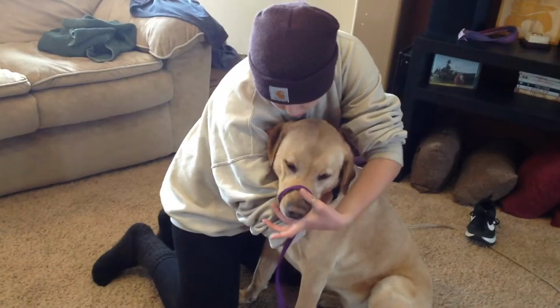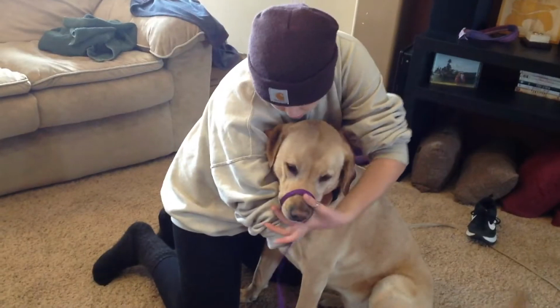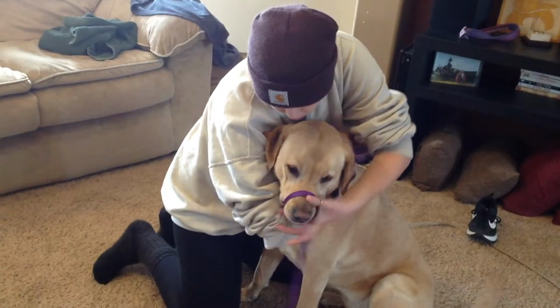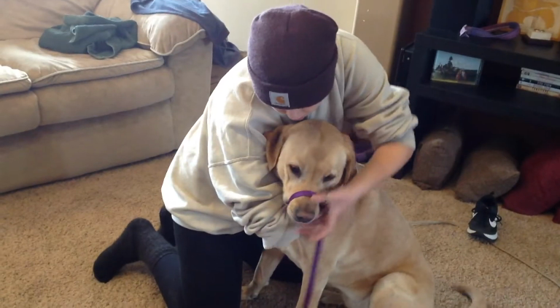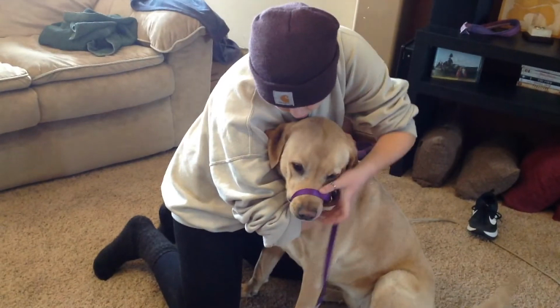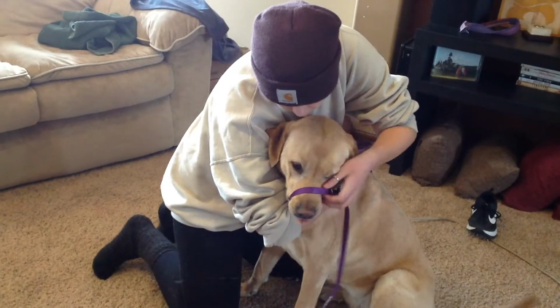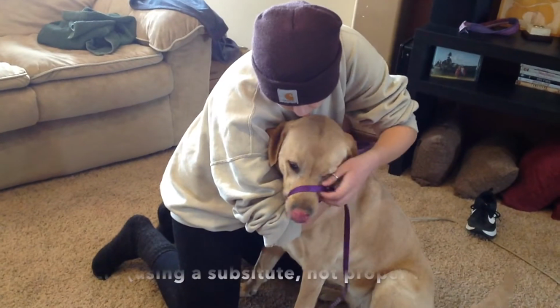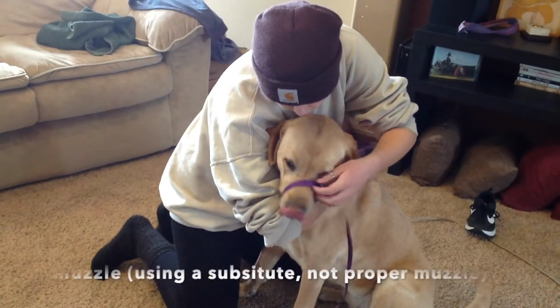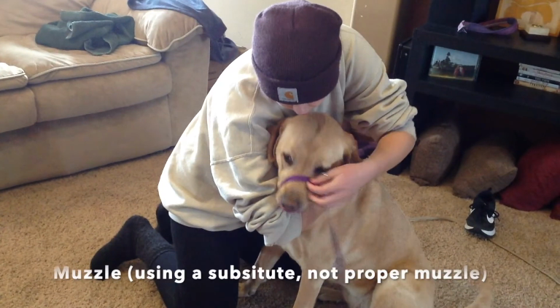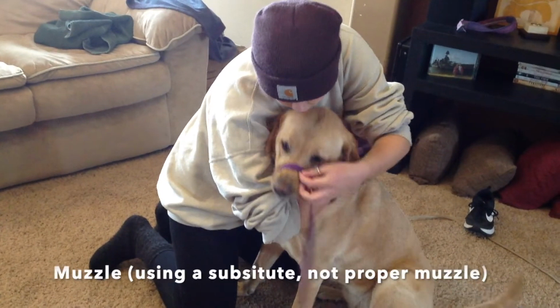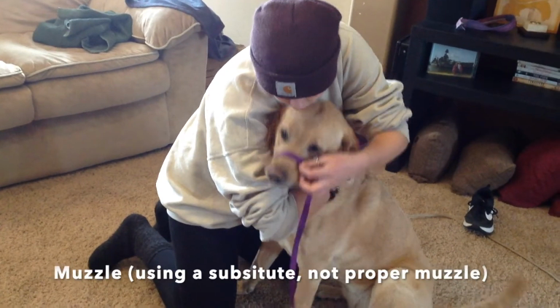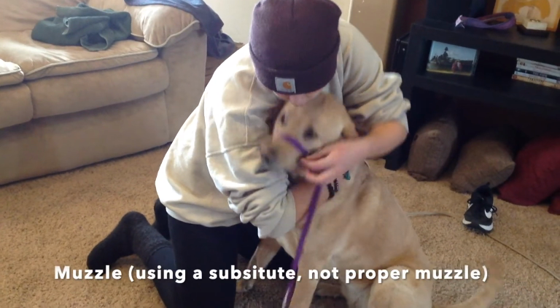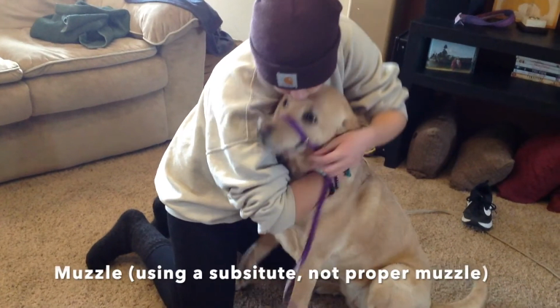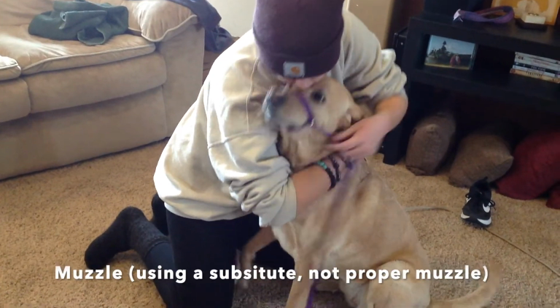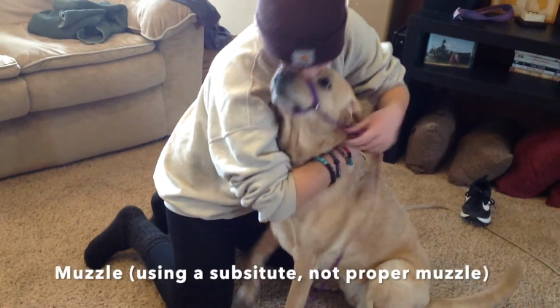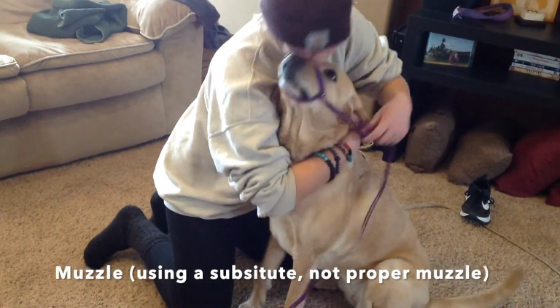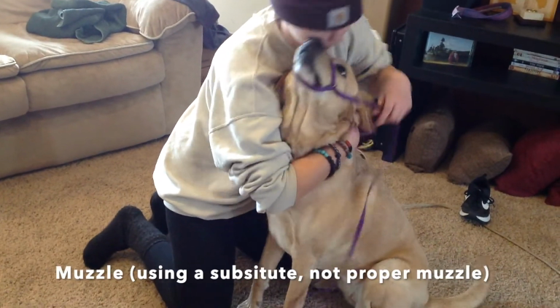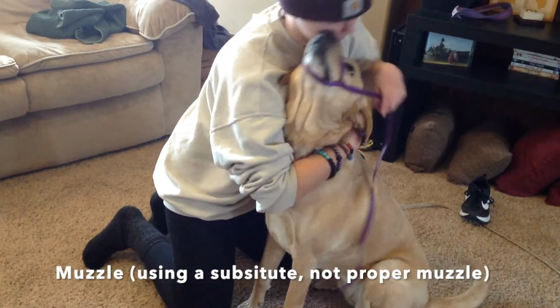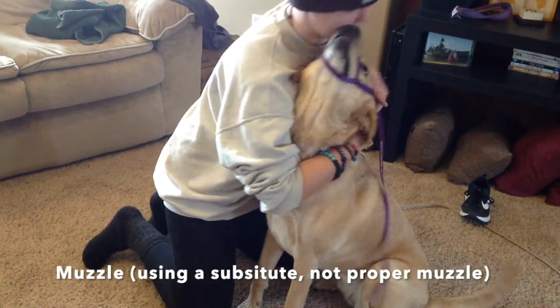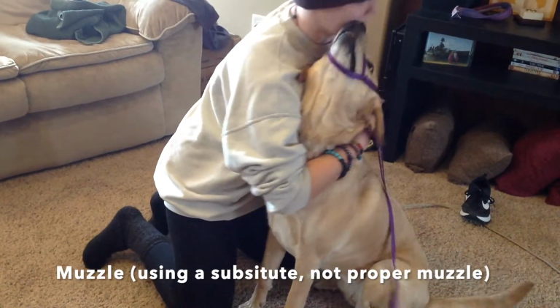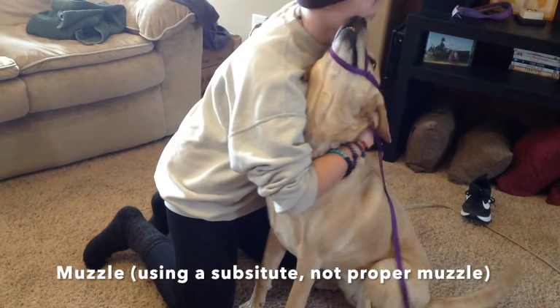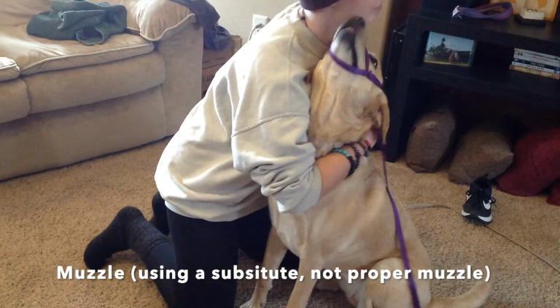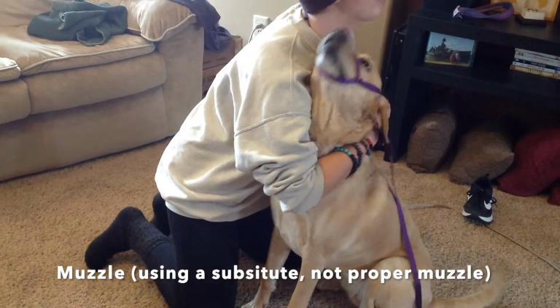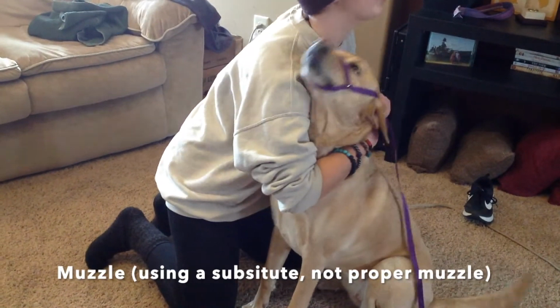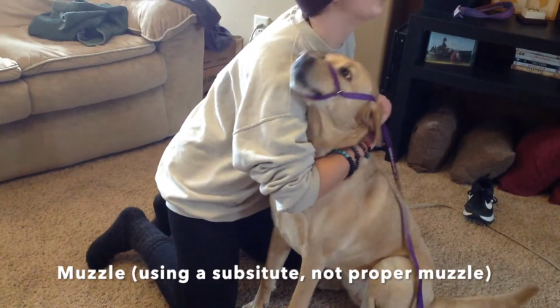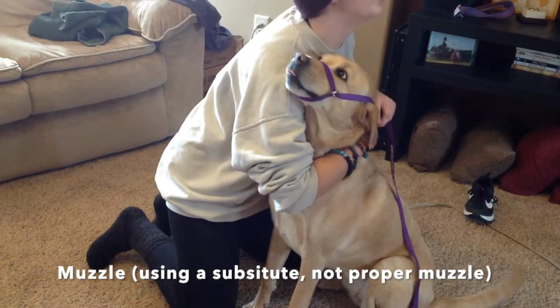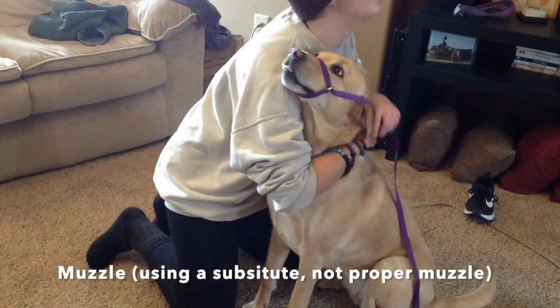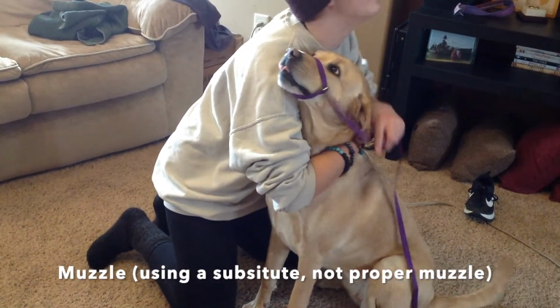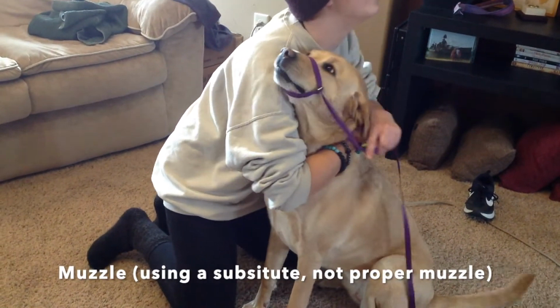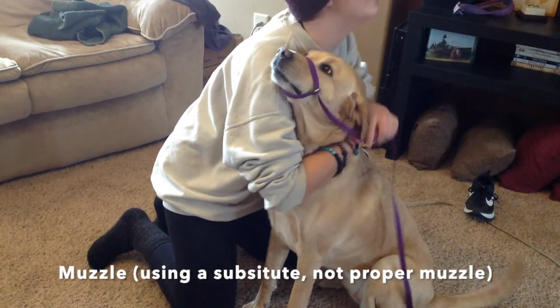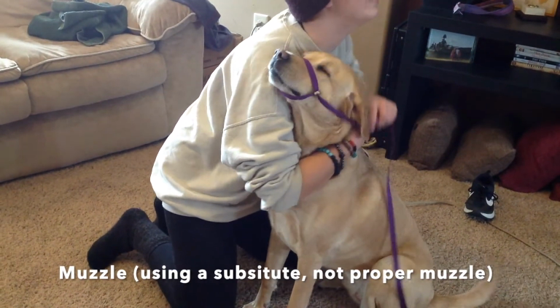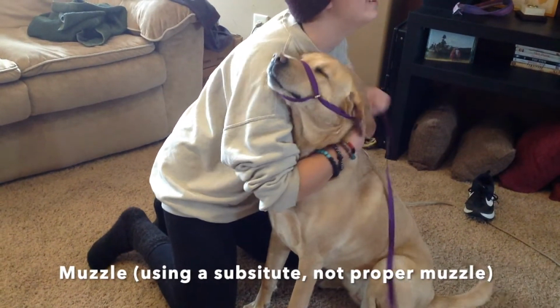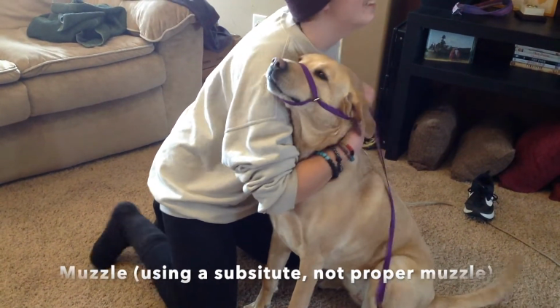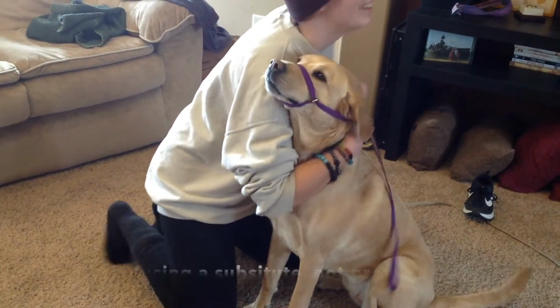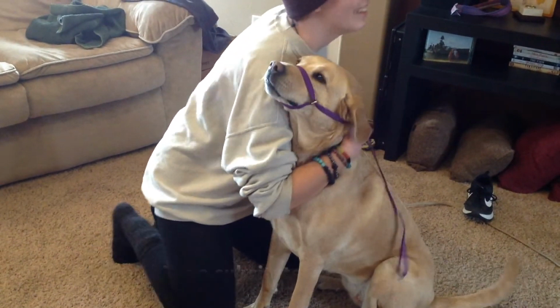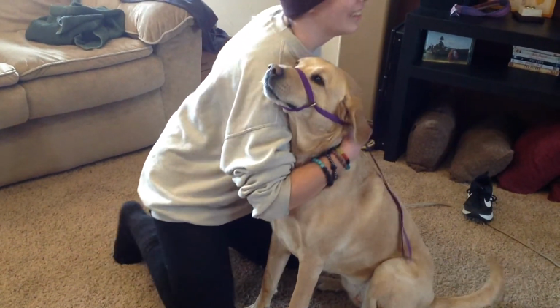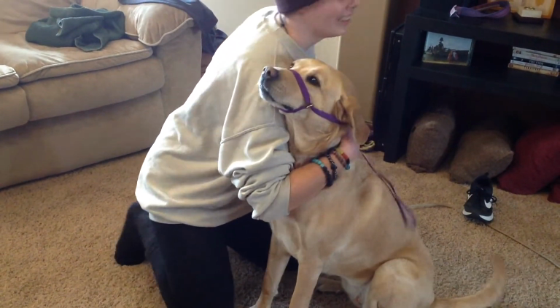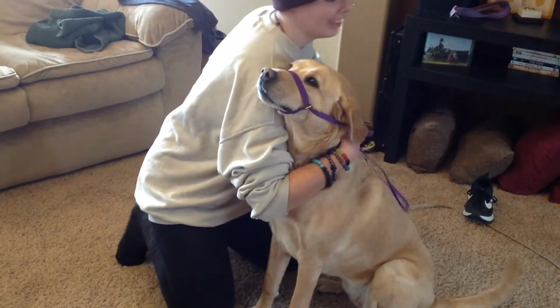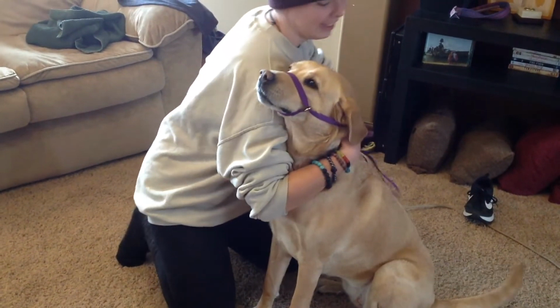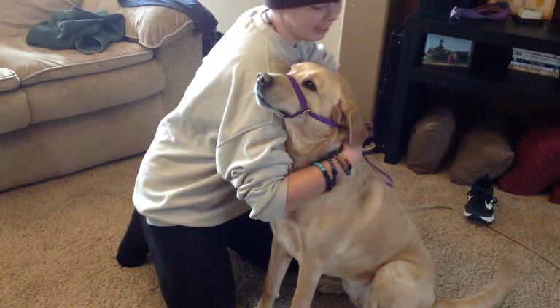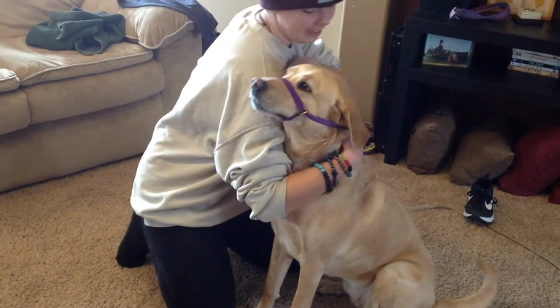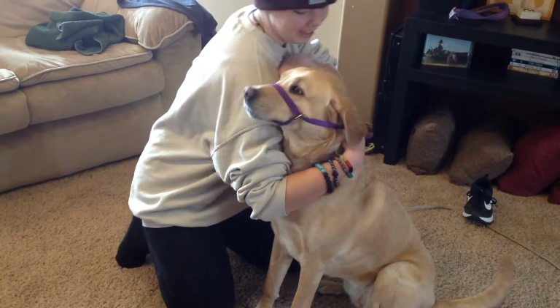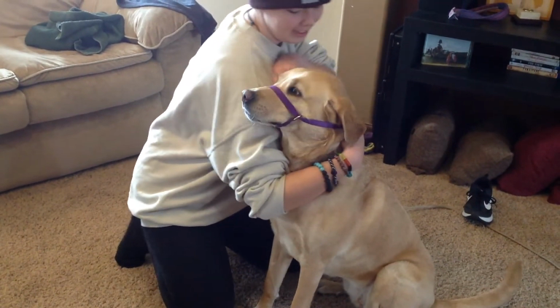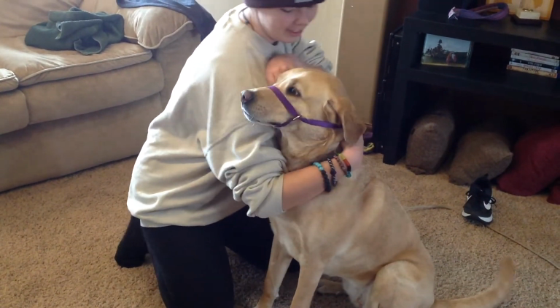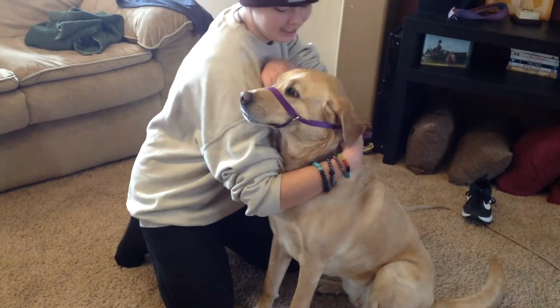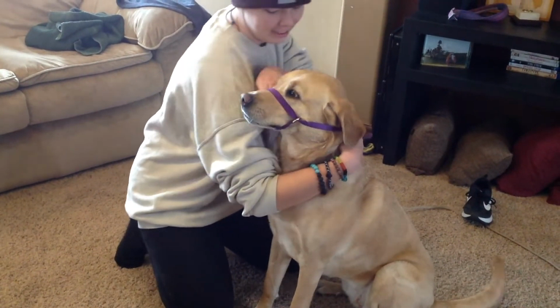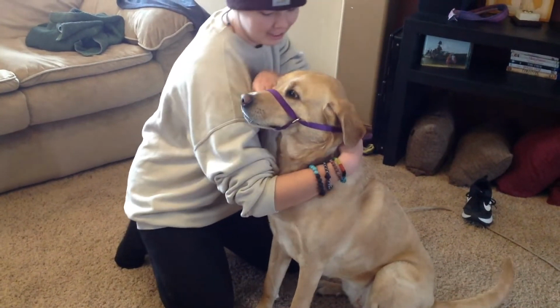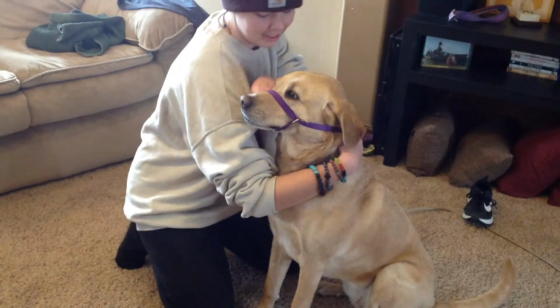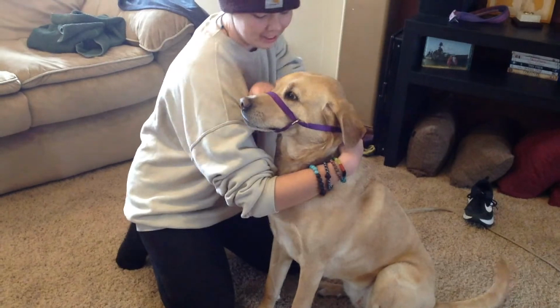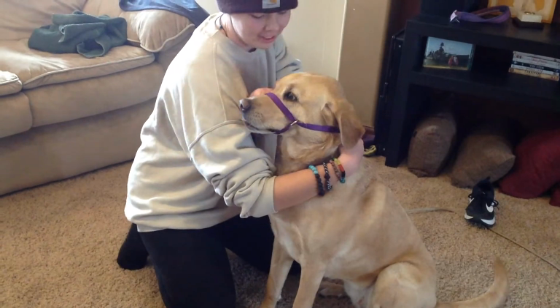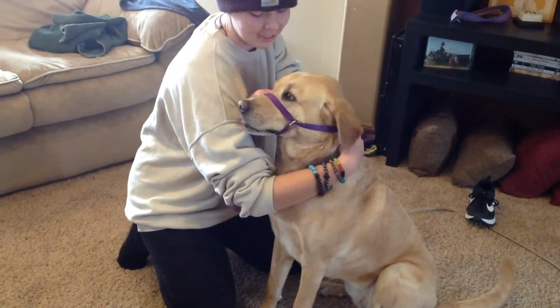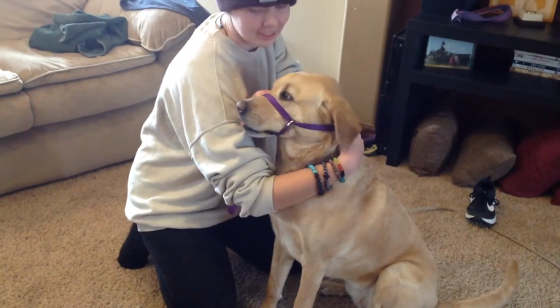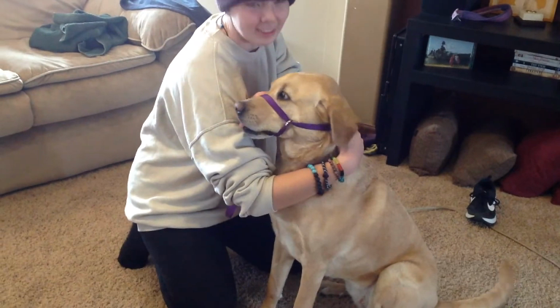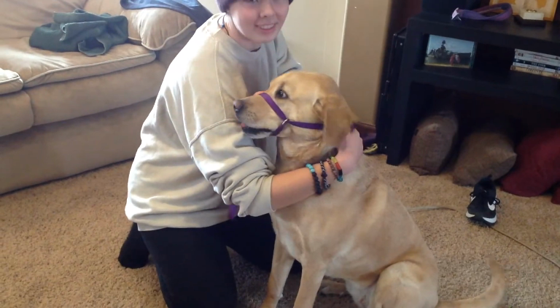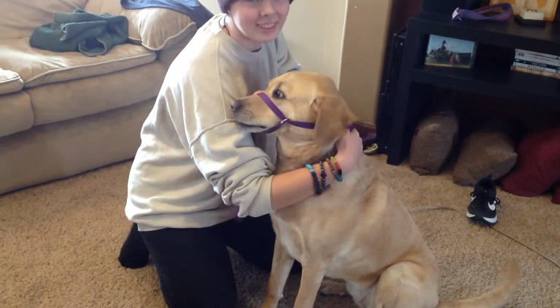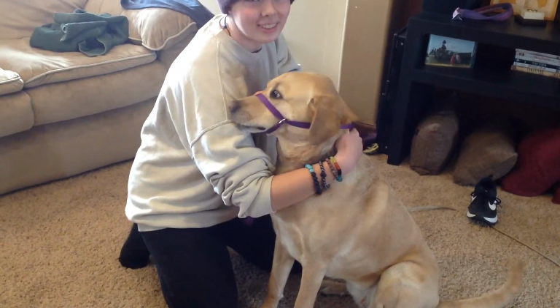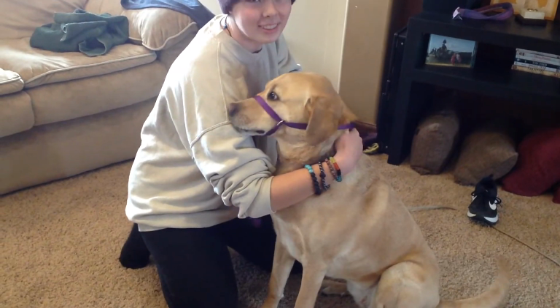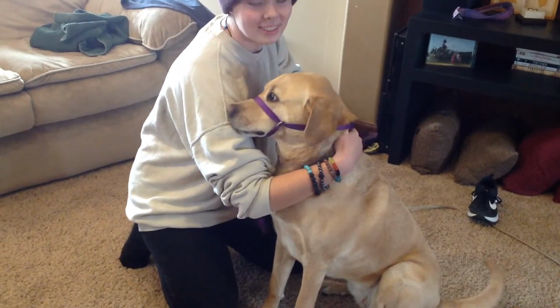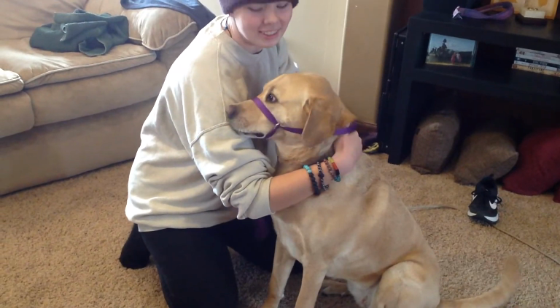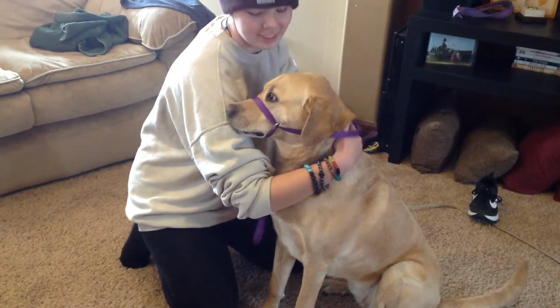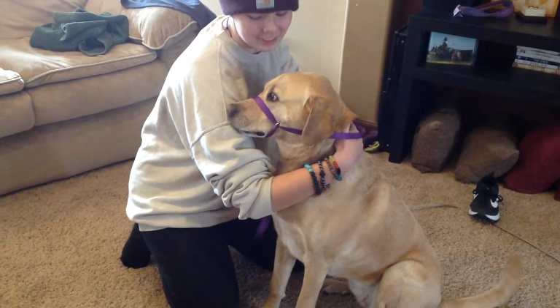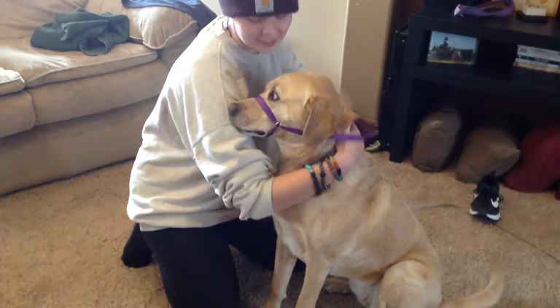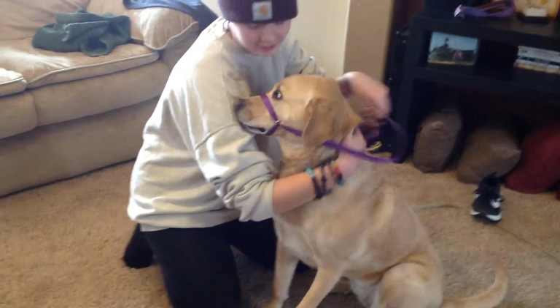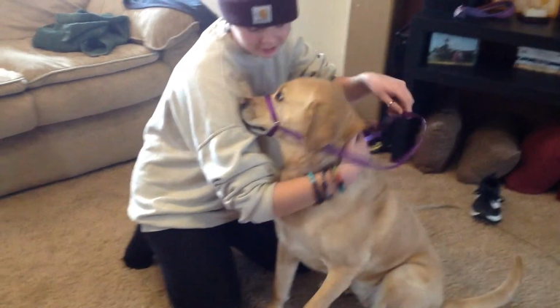Gently press the dog's mouth together, slip the muzzle over the snout, and attach the strap to the back of the head. This controls the head and mouth, preventing the dog from biting.